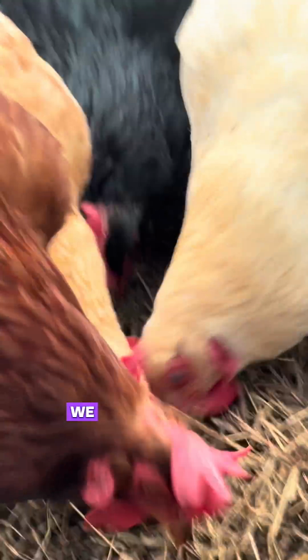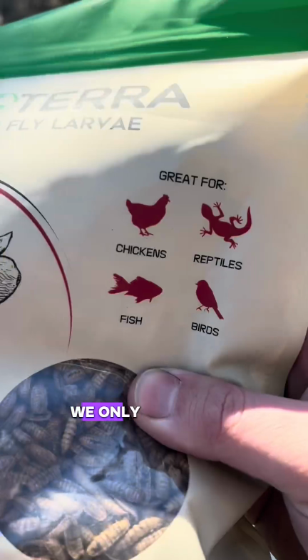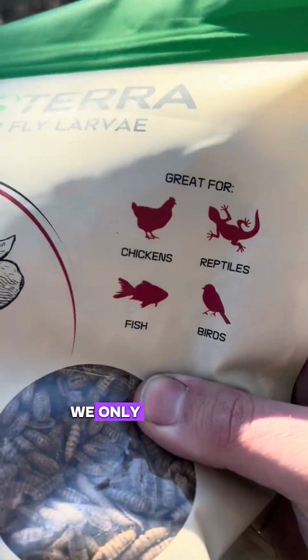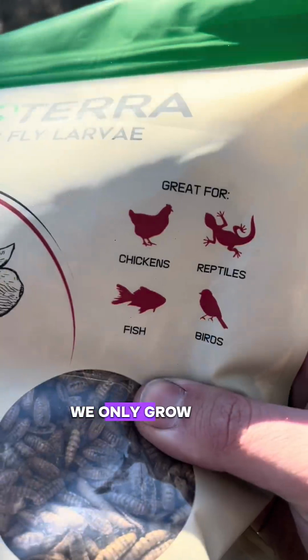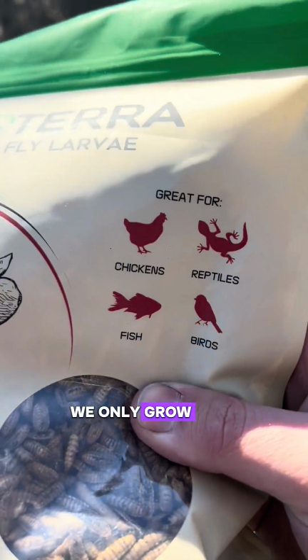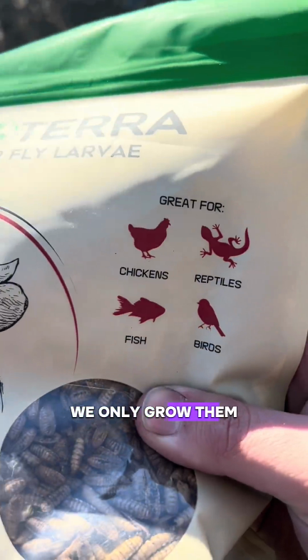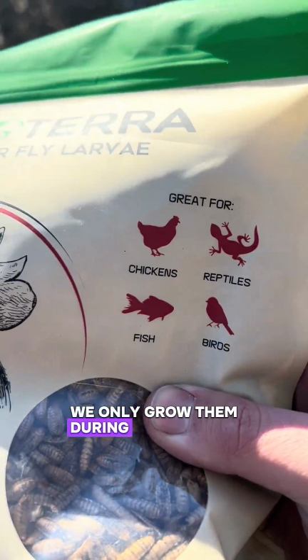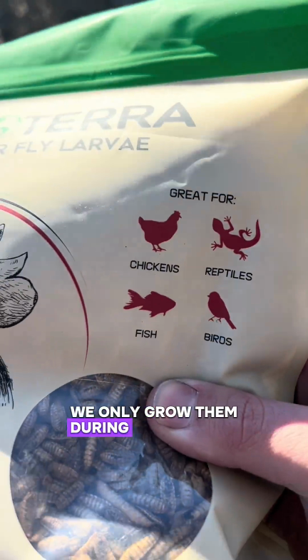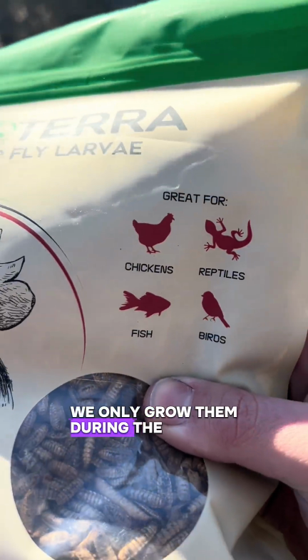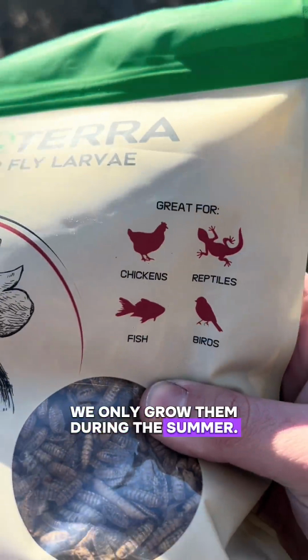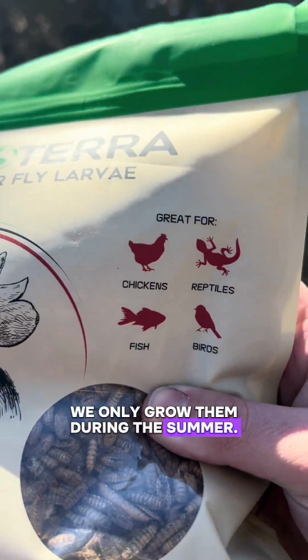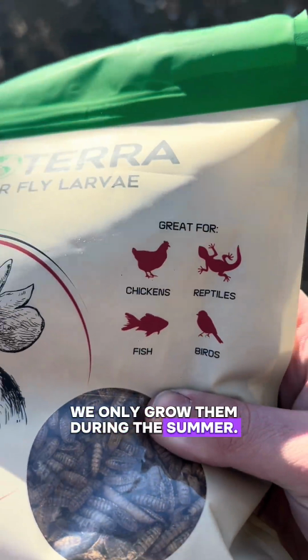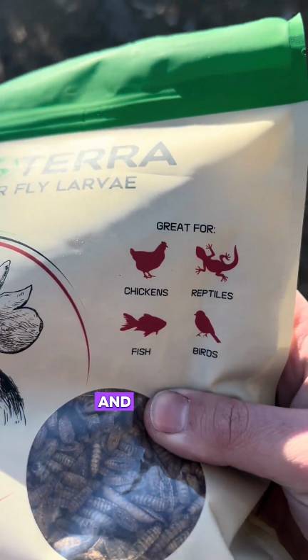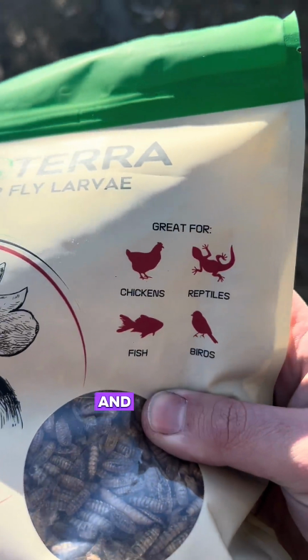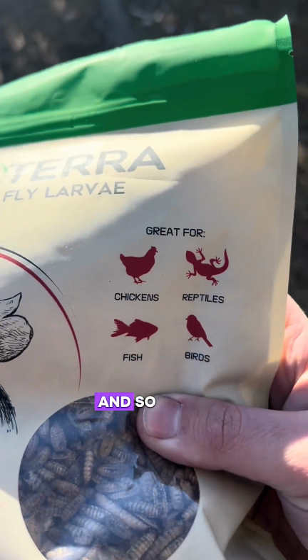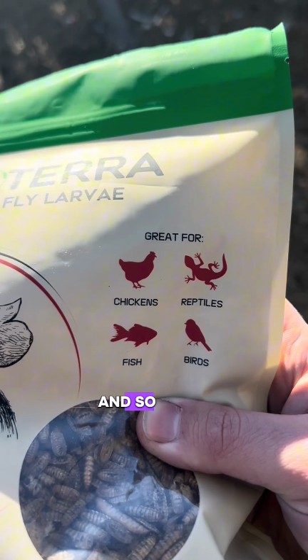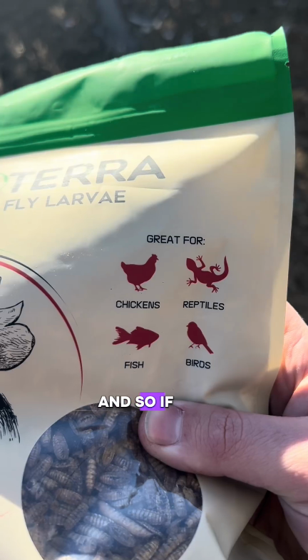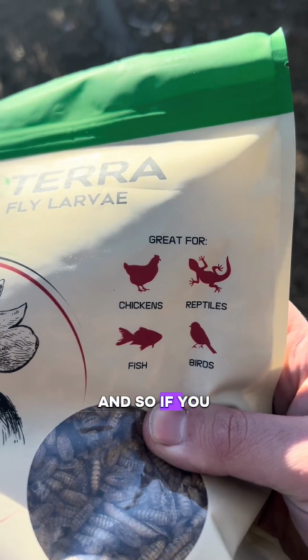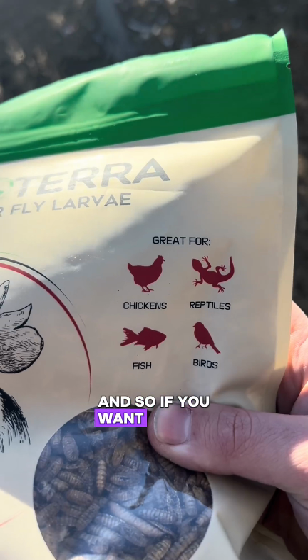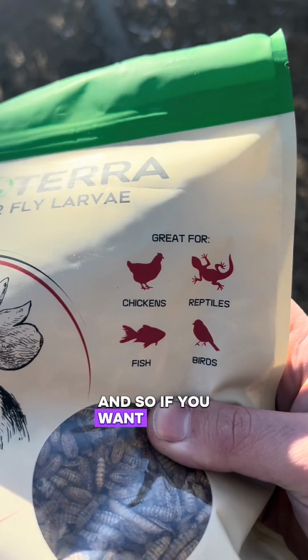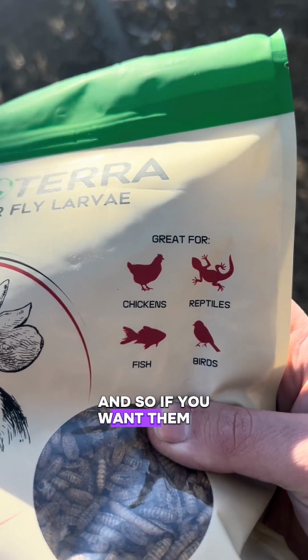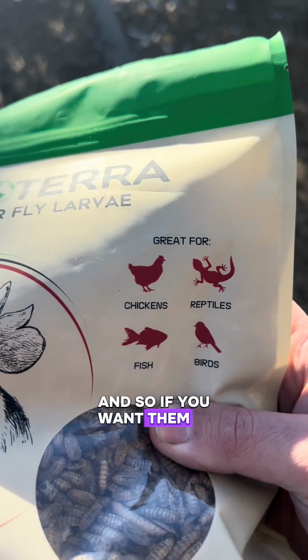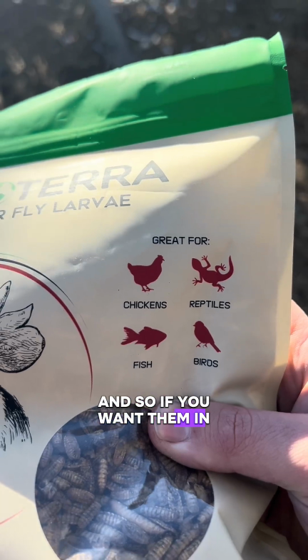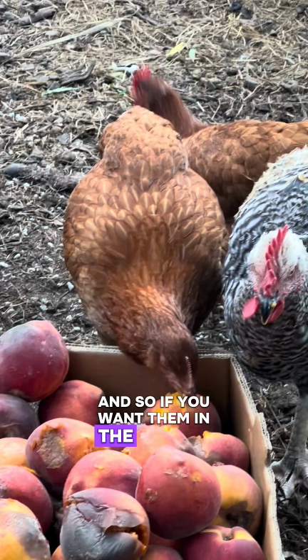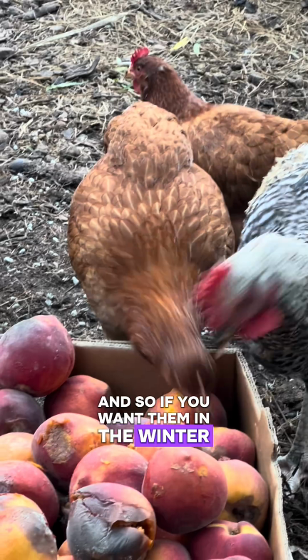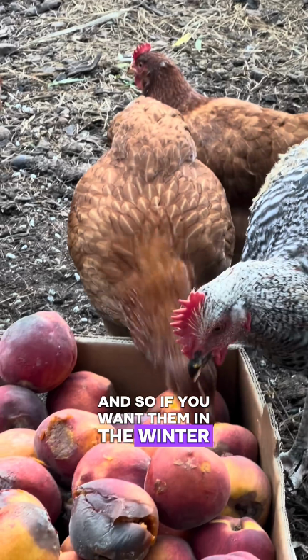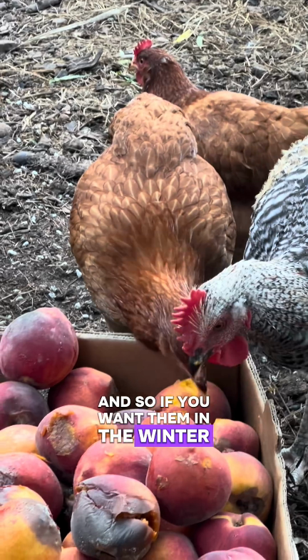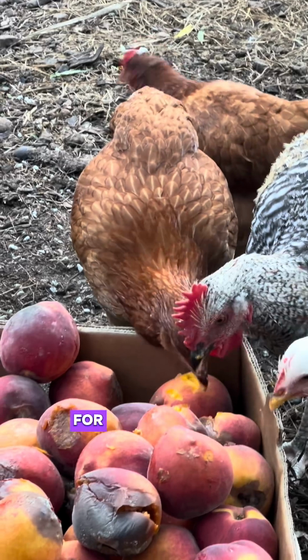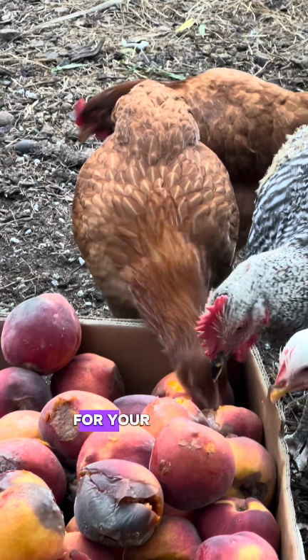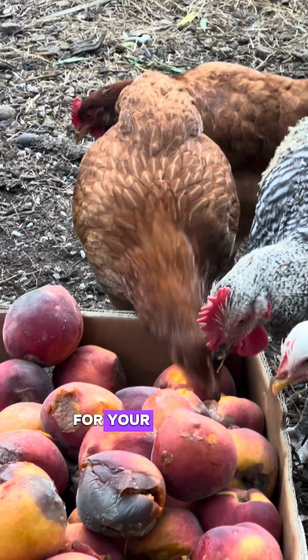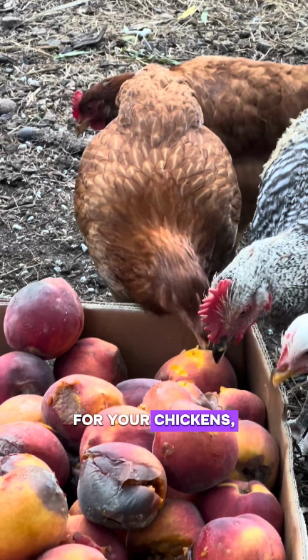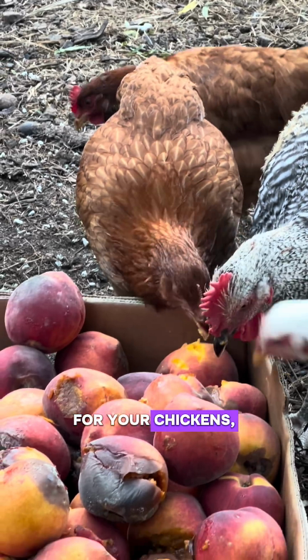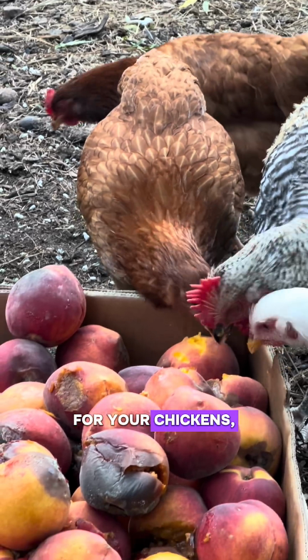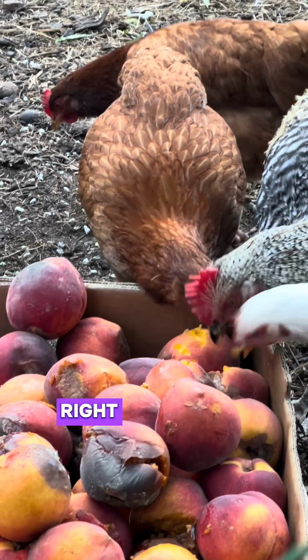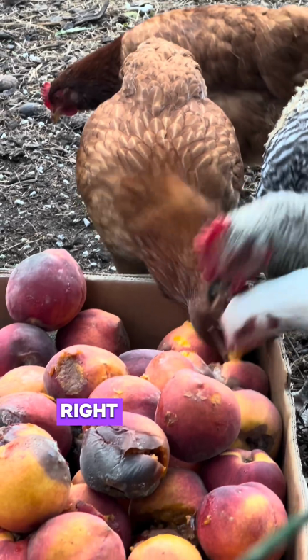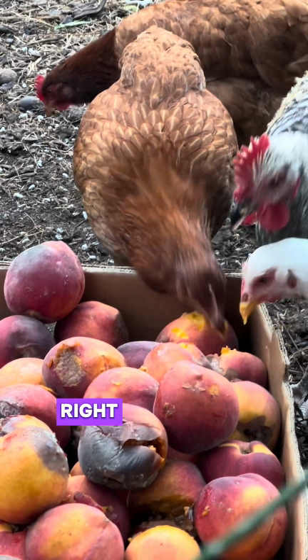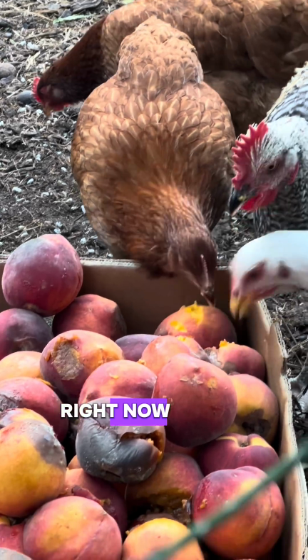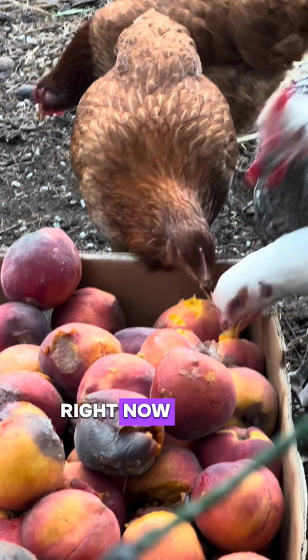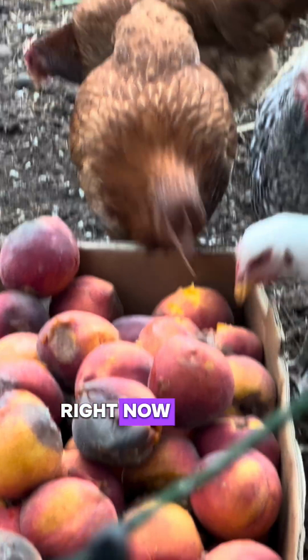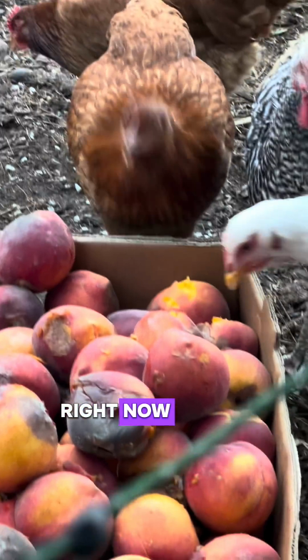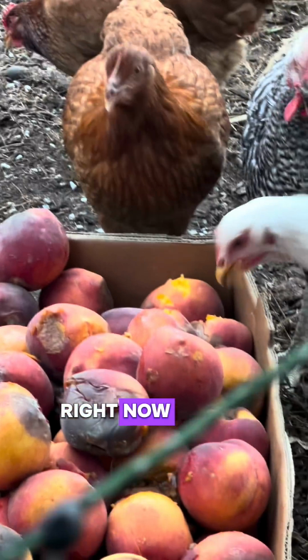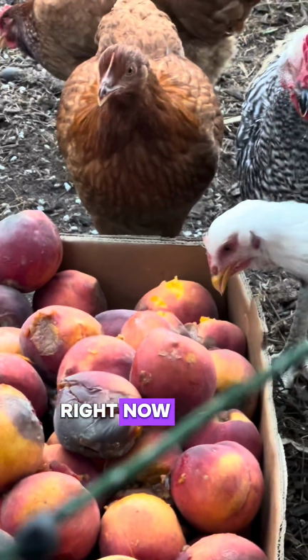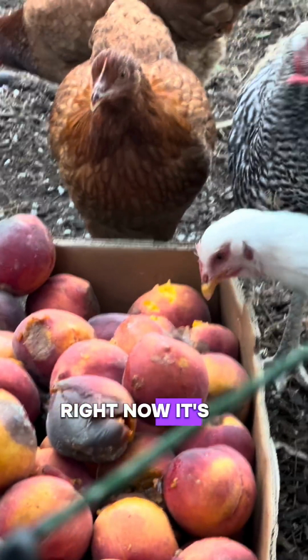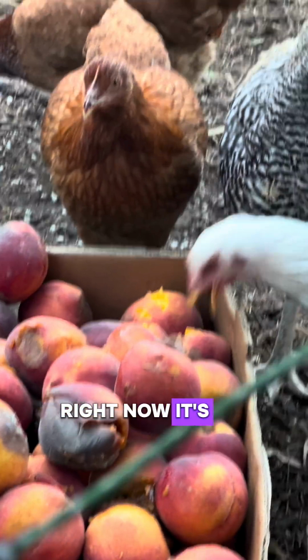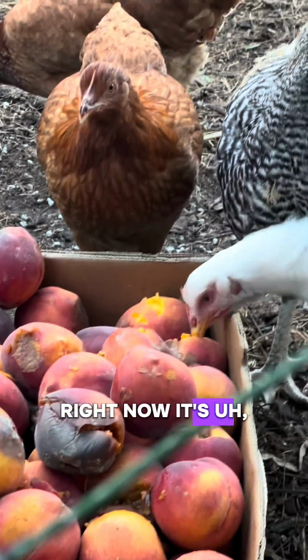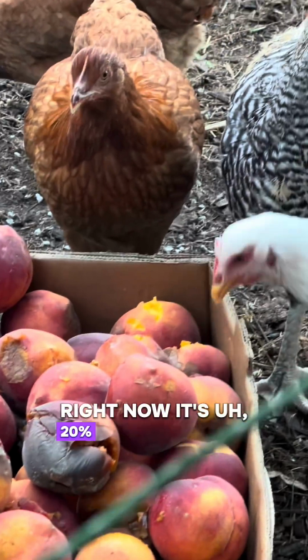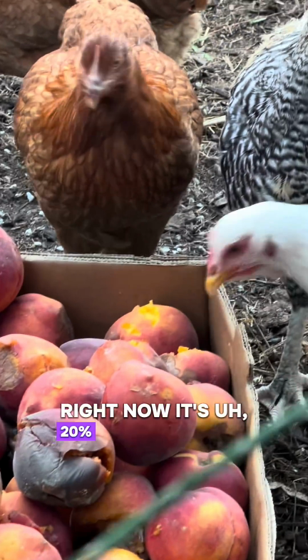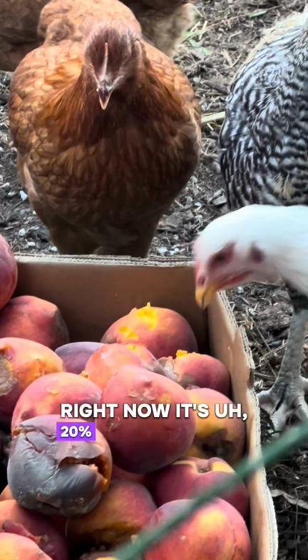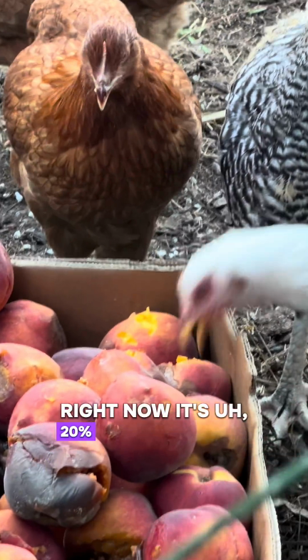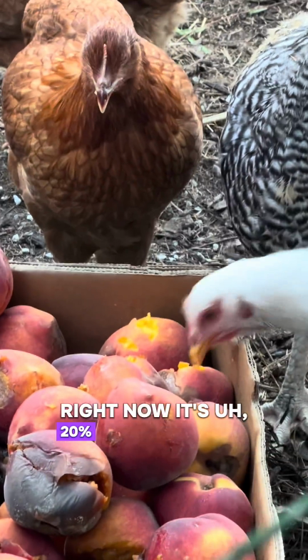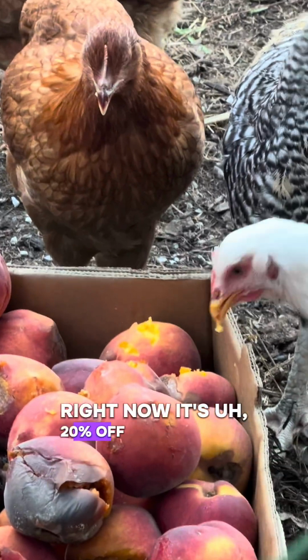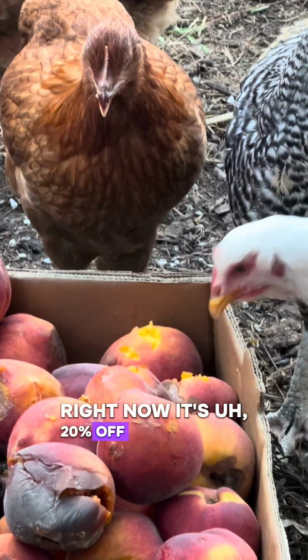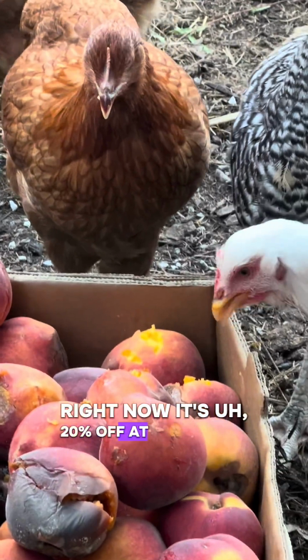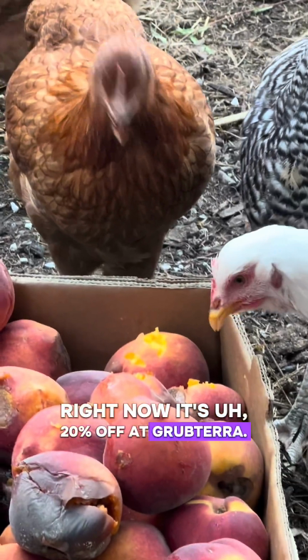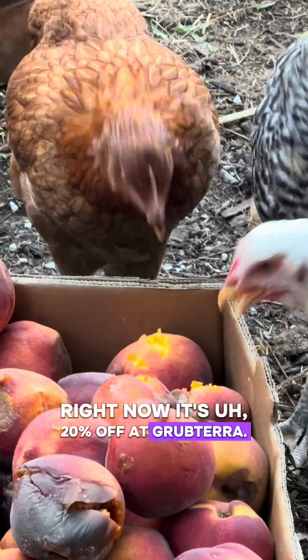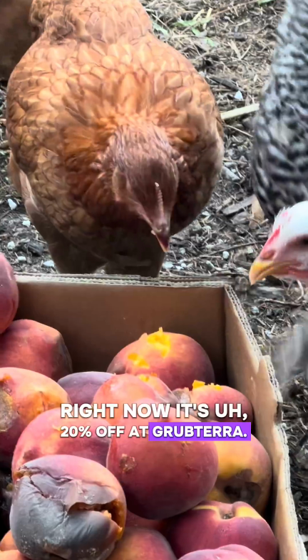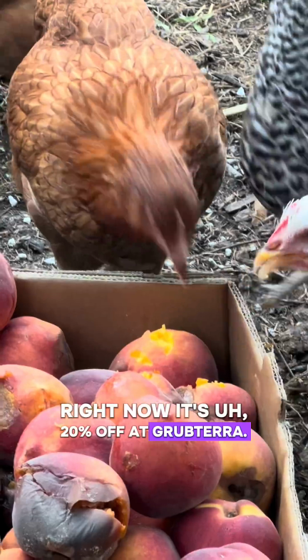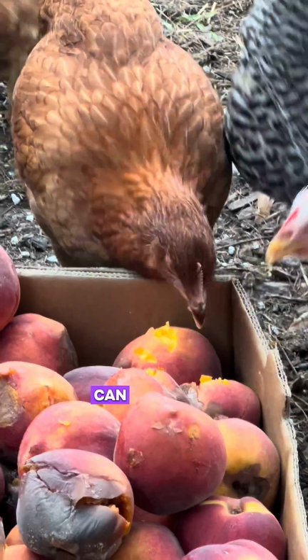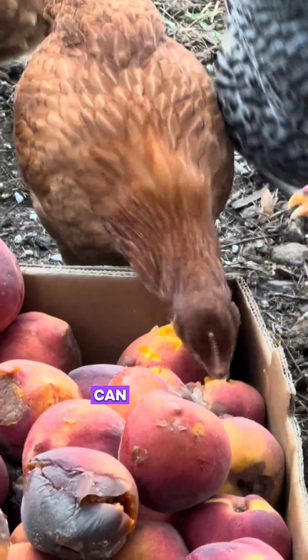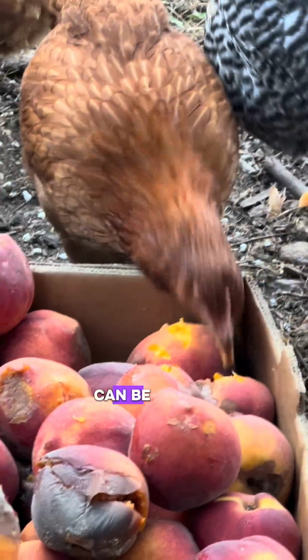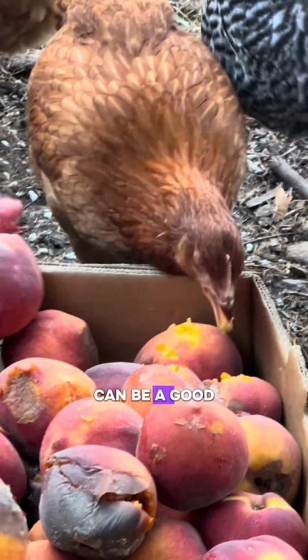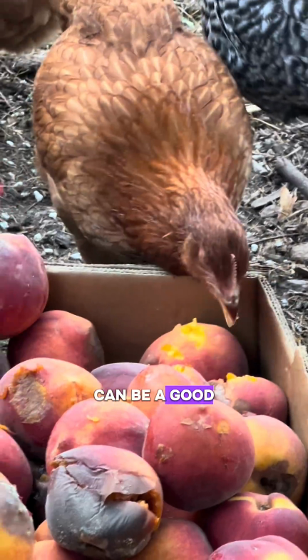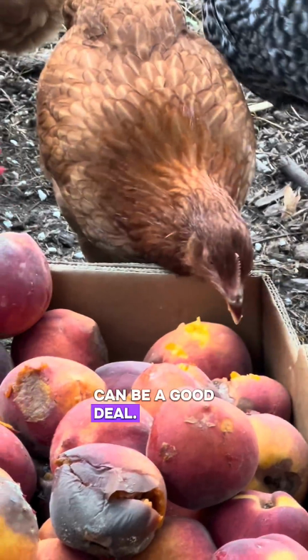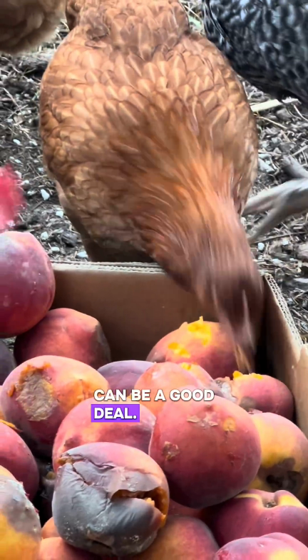We only grow them during the summer, so if you want them in the winter for your chickens right now, this 20% off at Grub Terra can be a good deal.